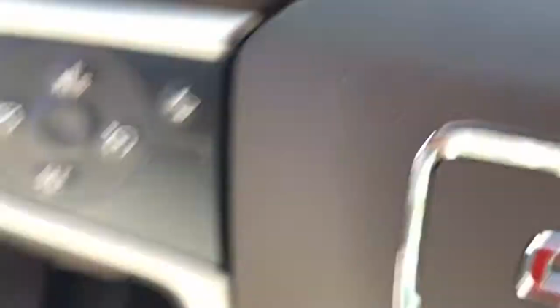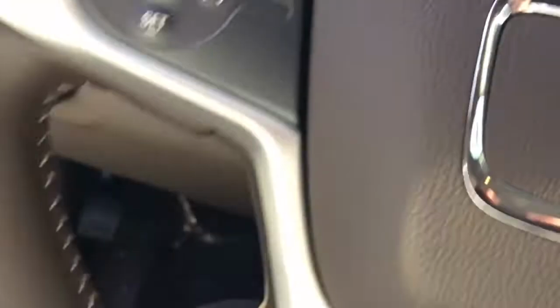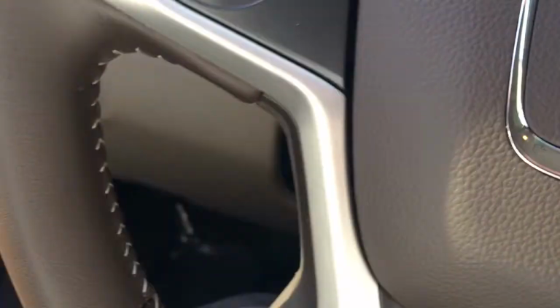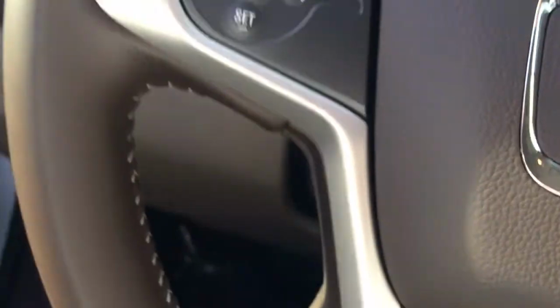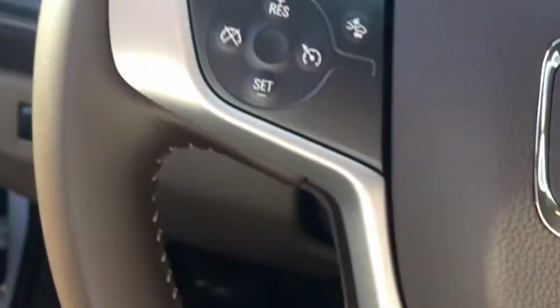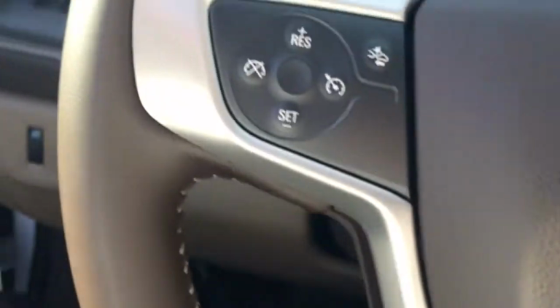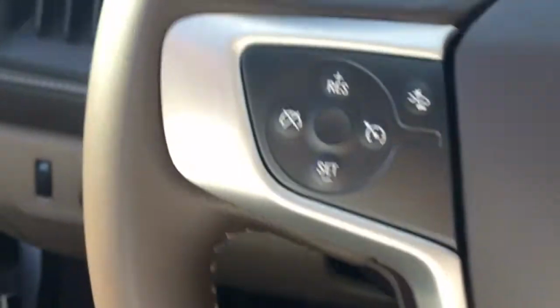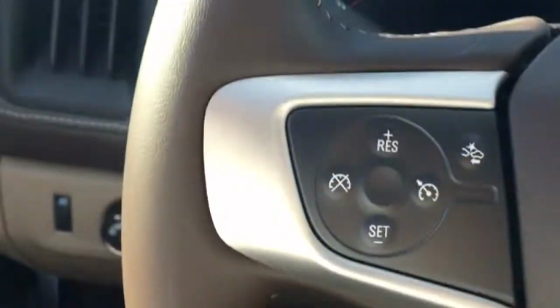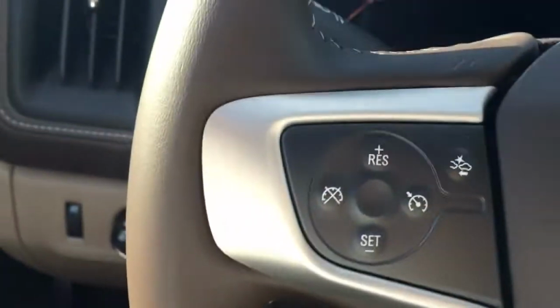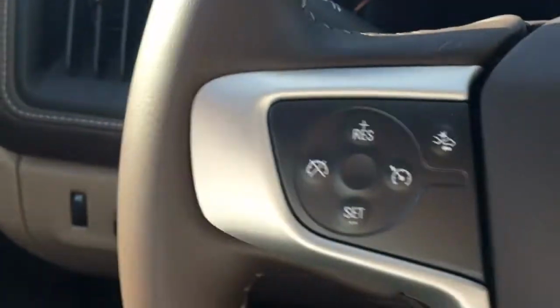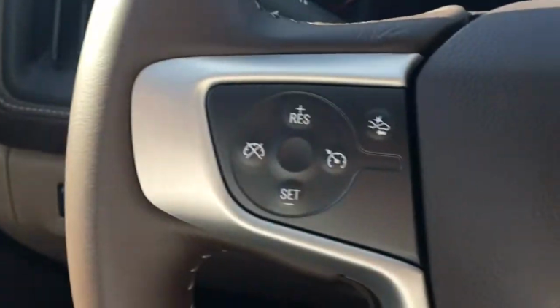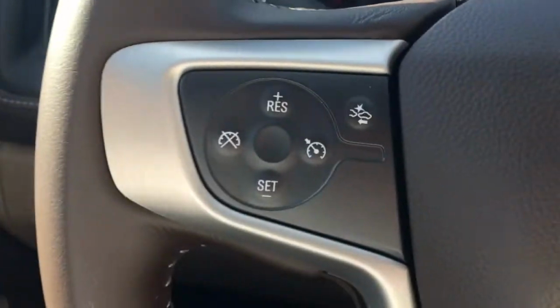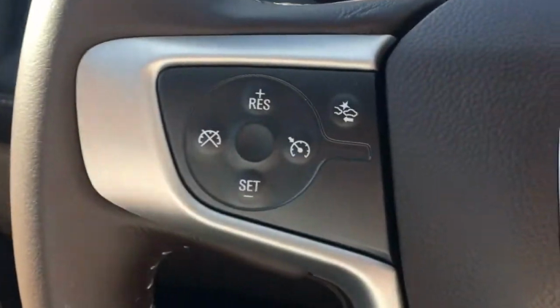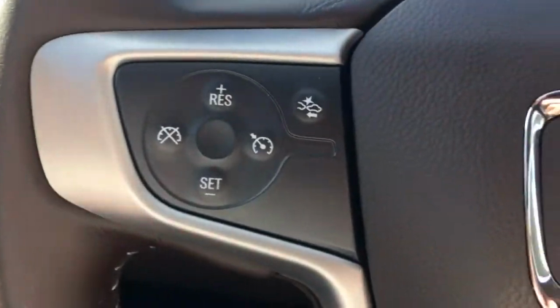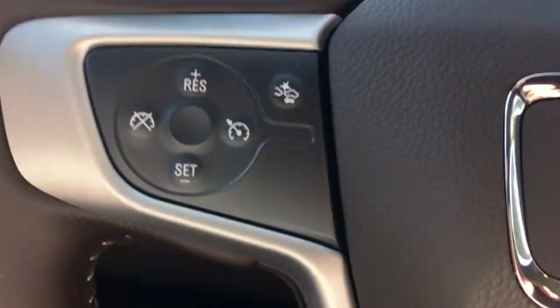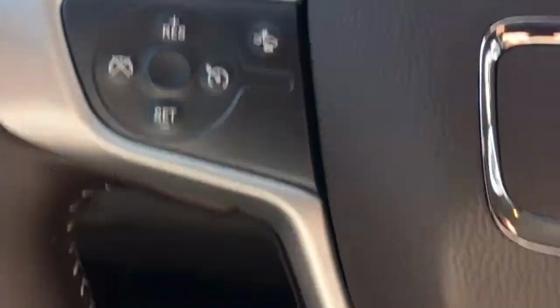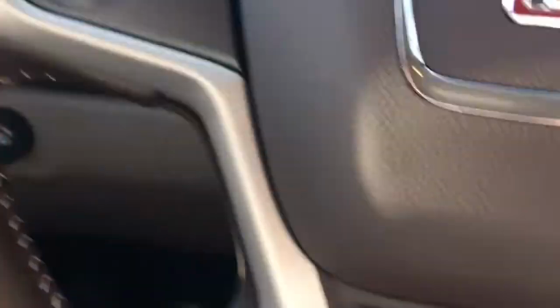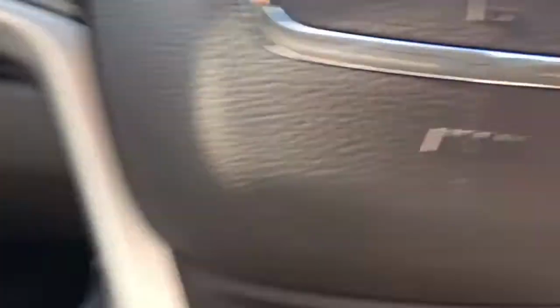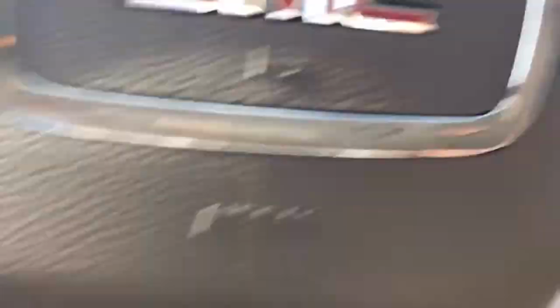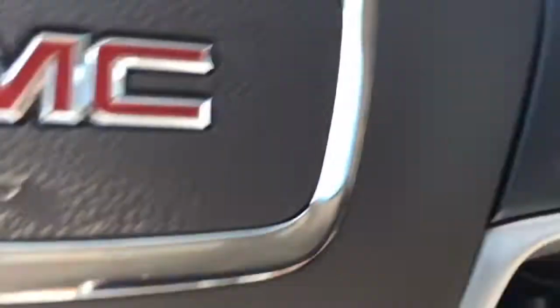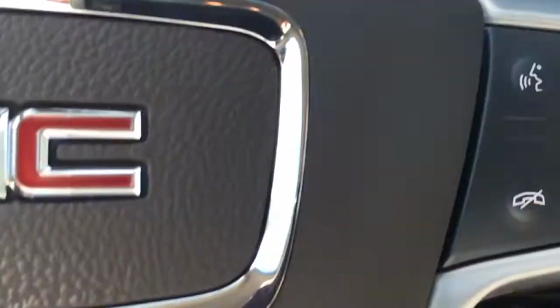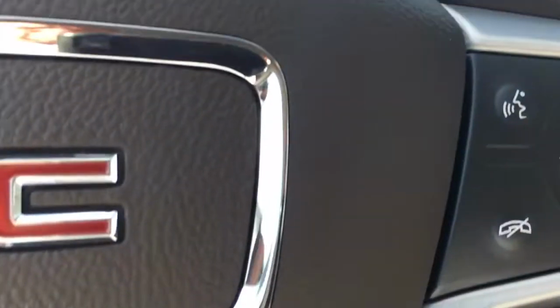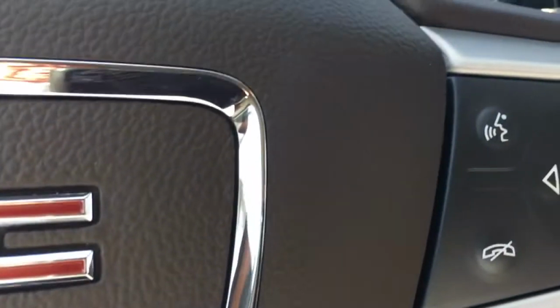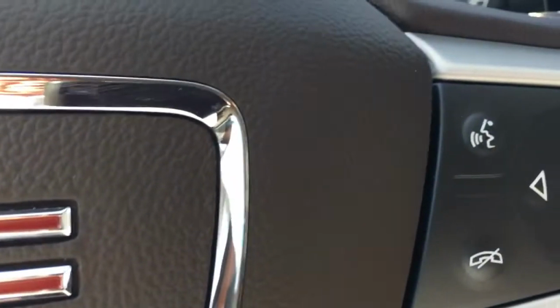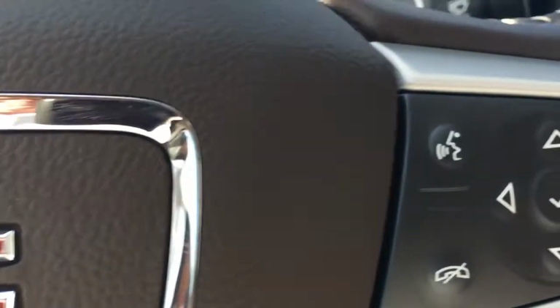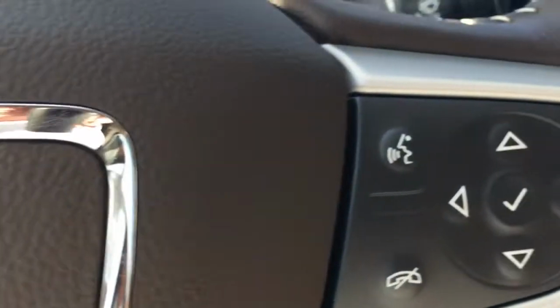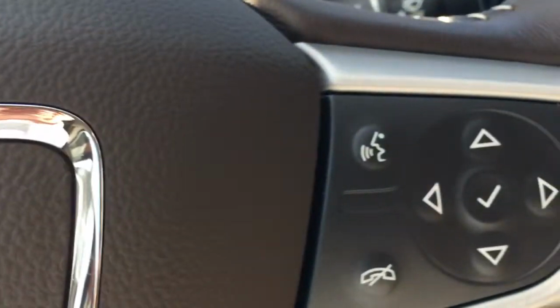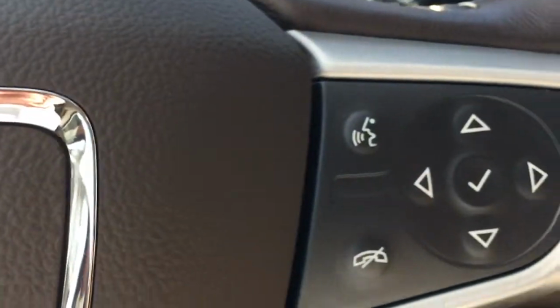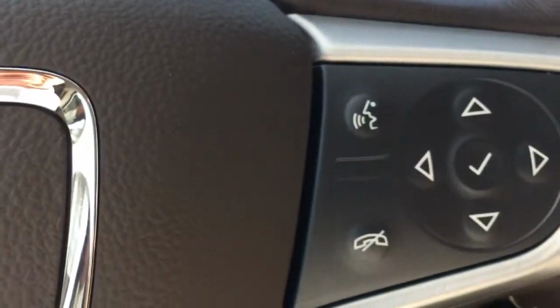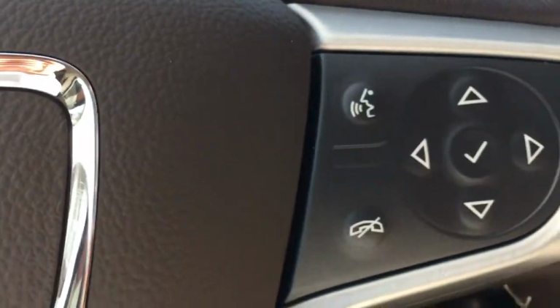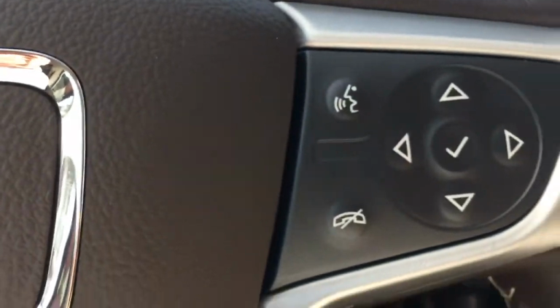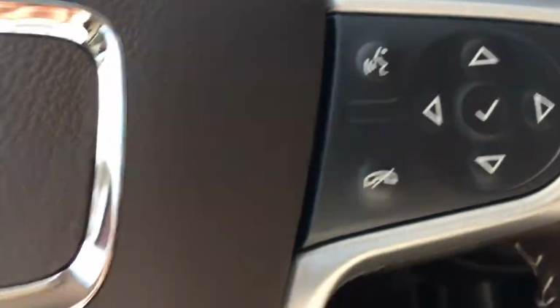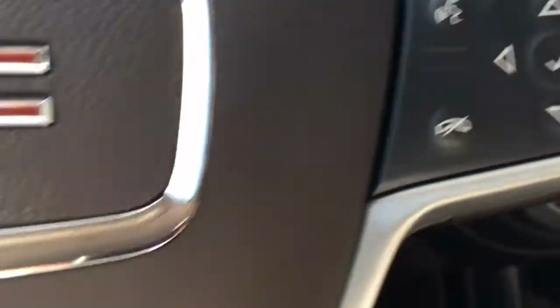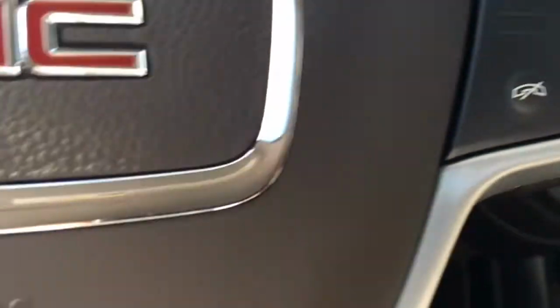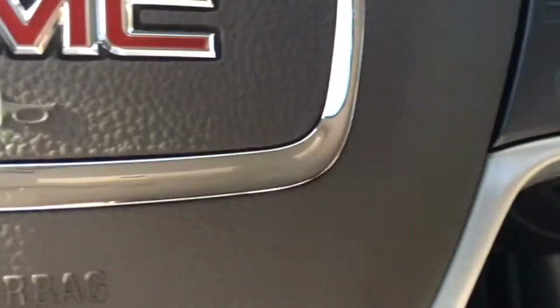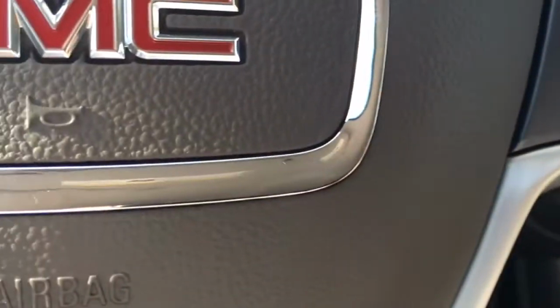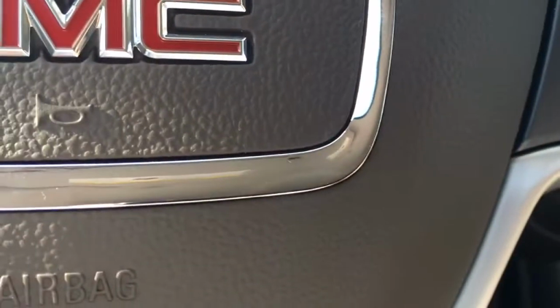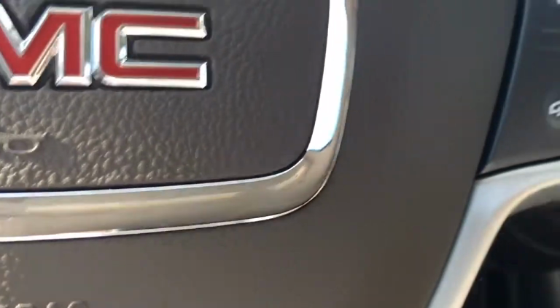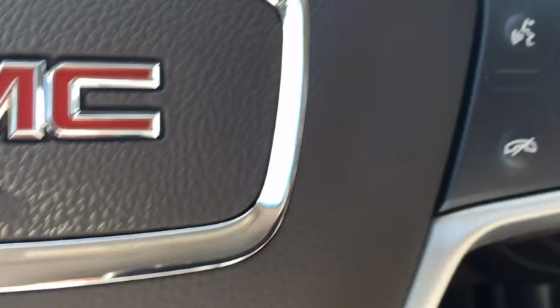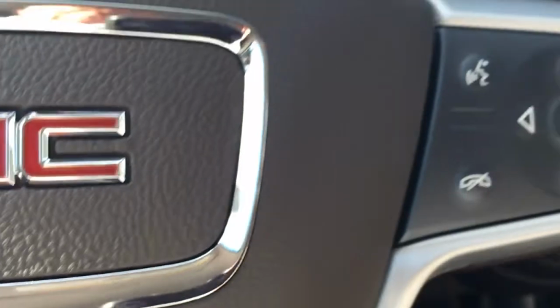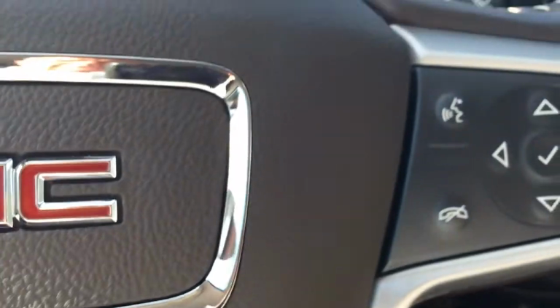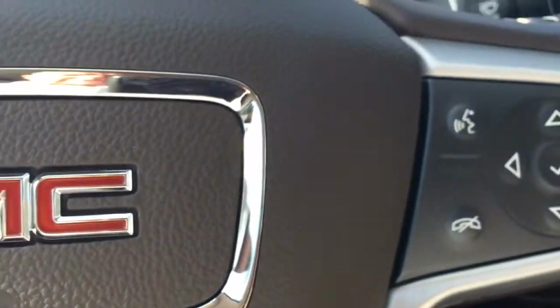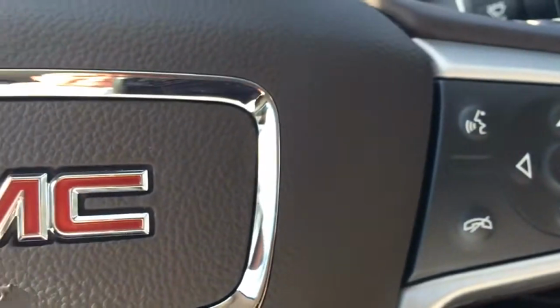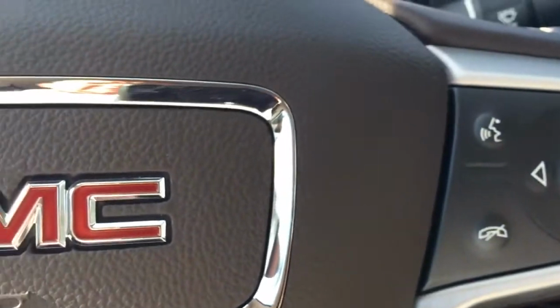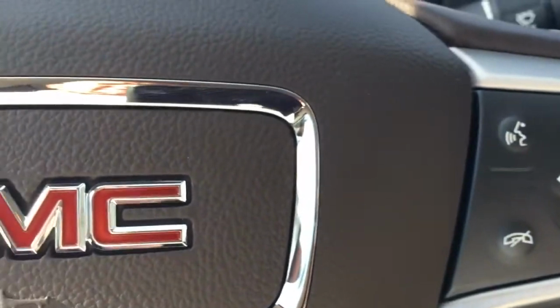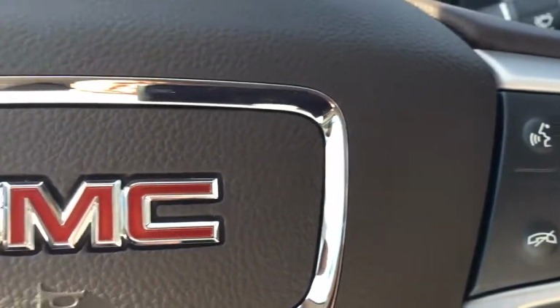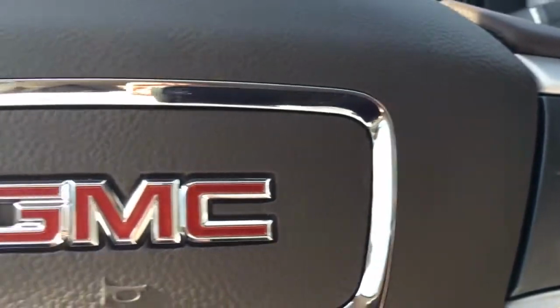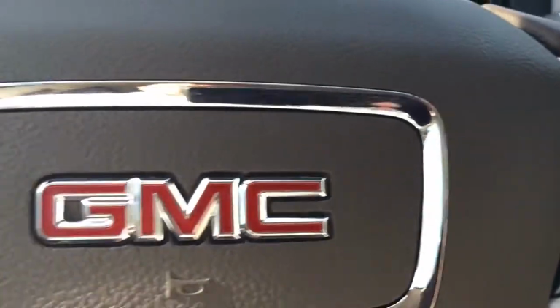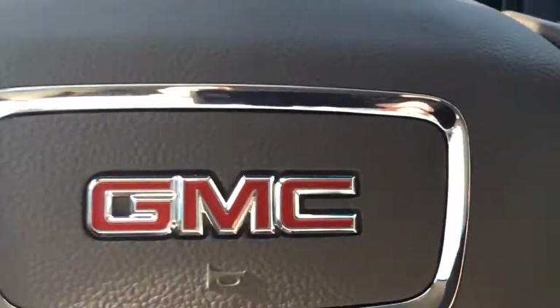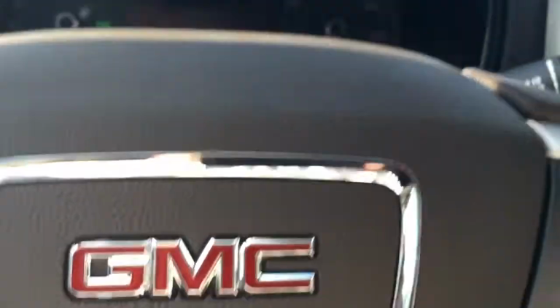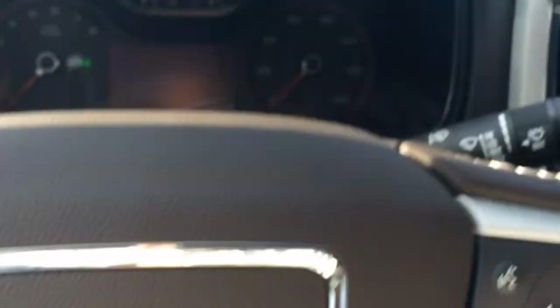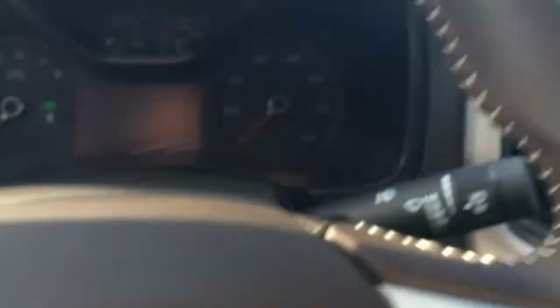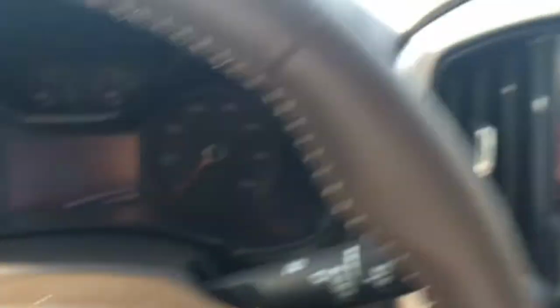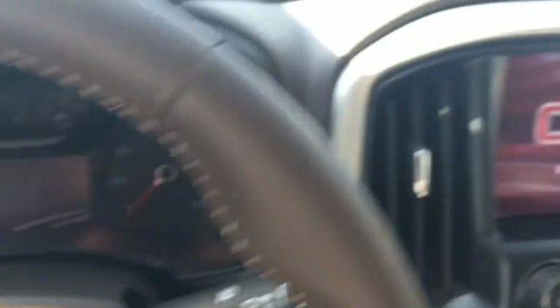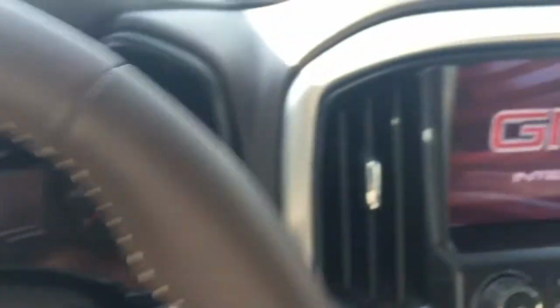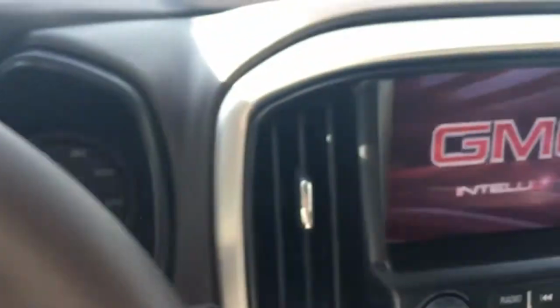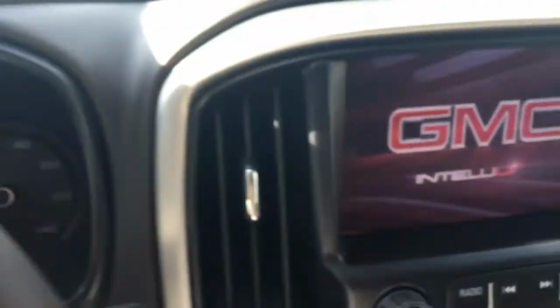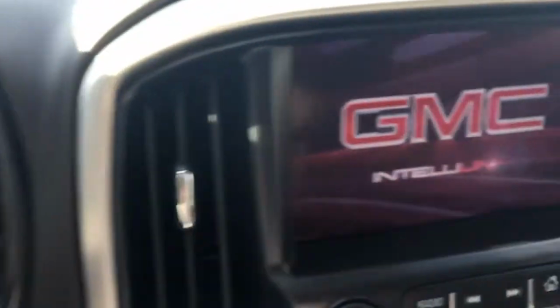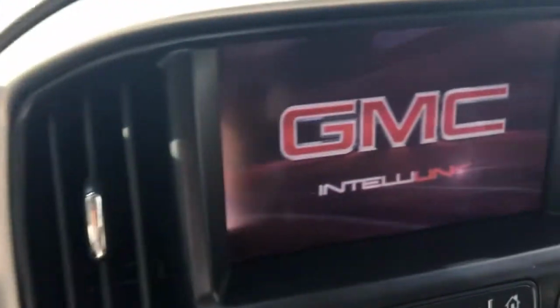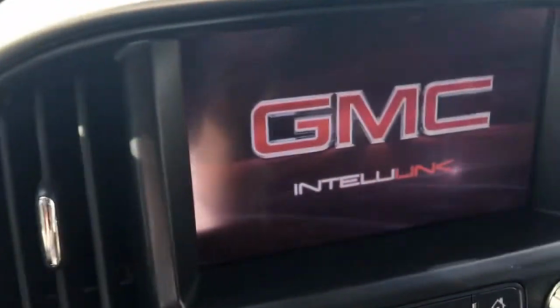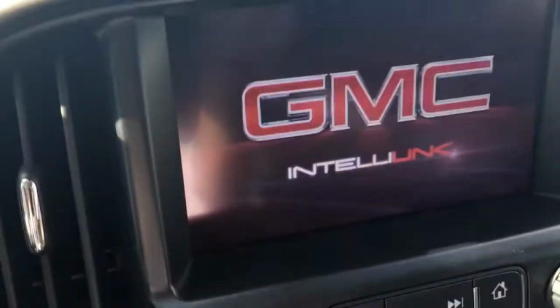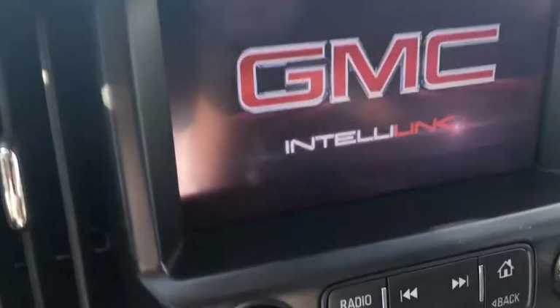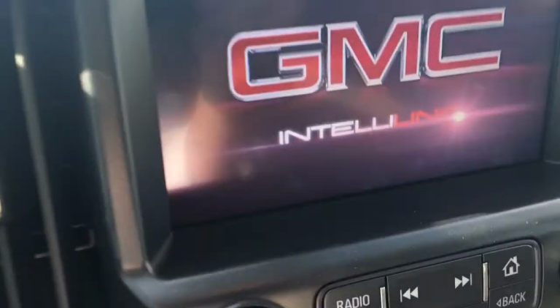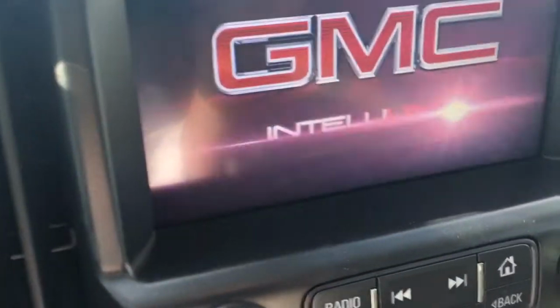It has the cruise control as well as Bluetooth, along with front-end collision alert and lane departure warning.